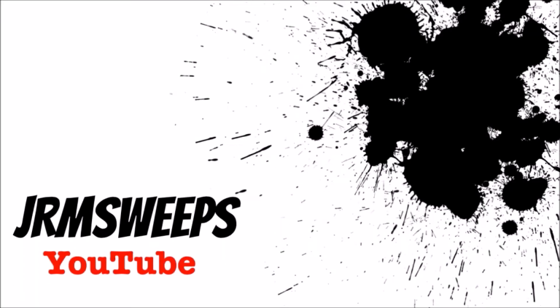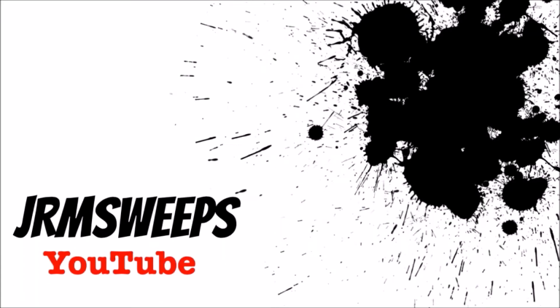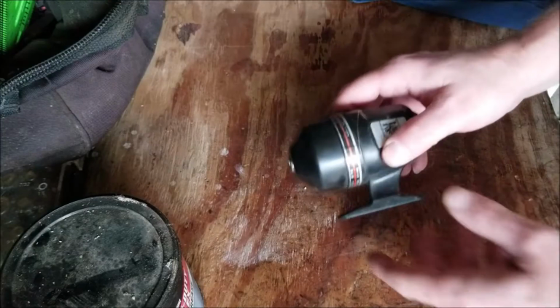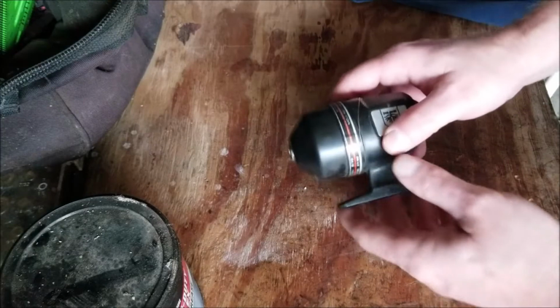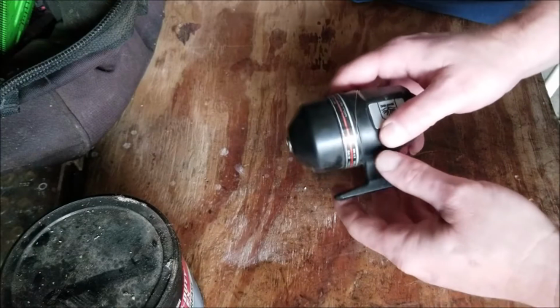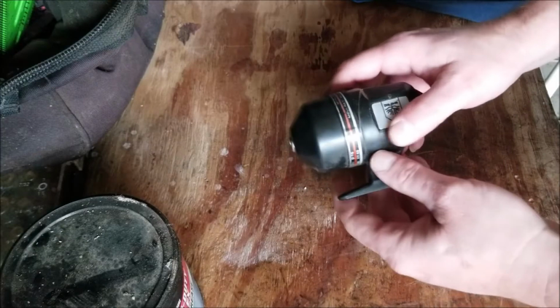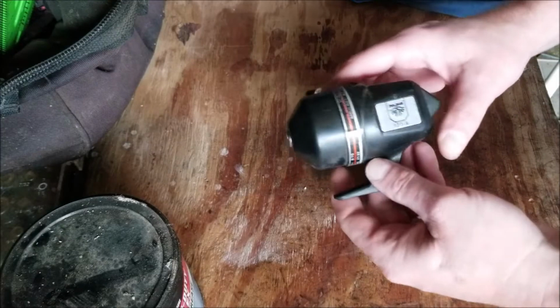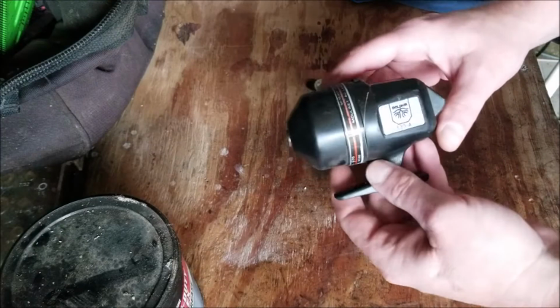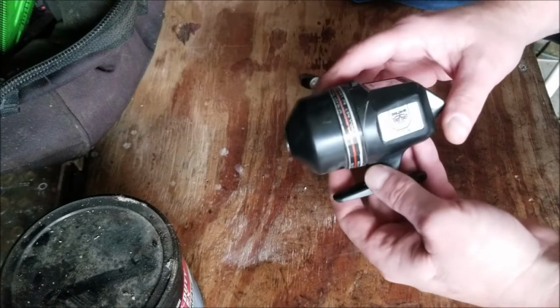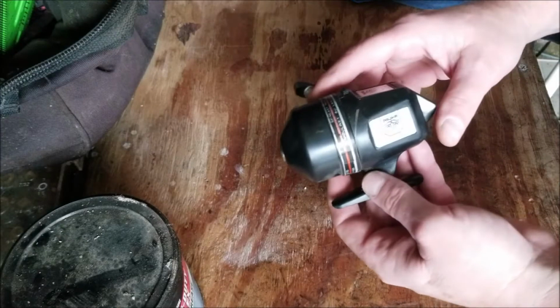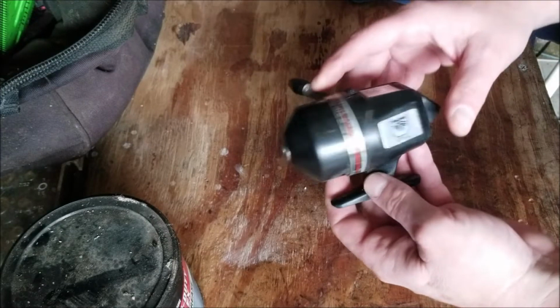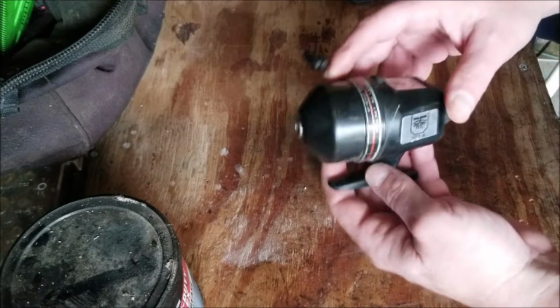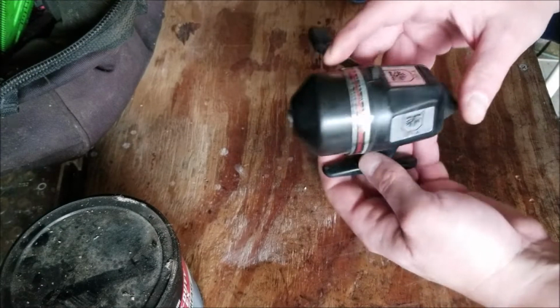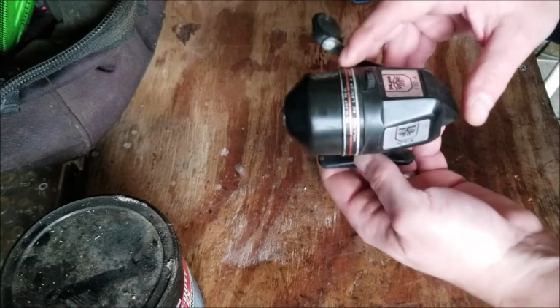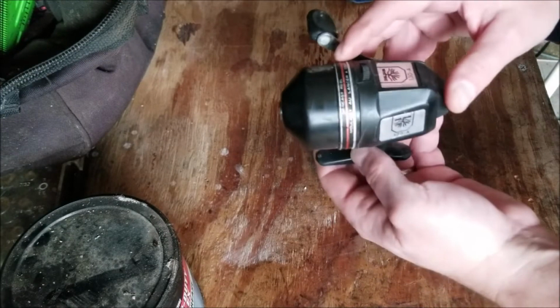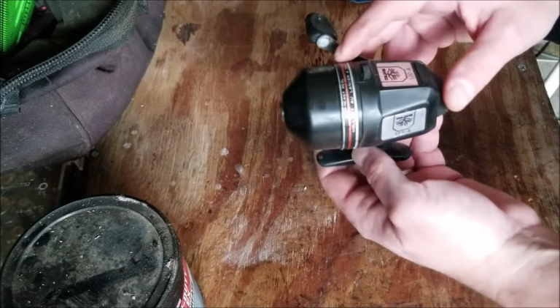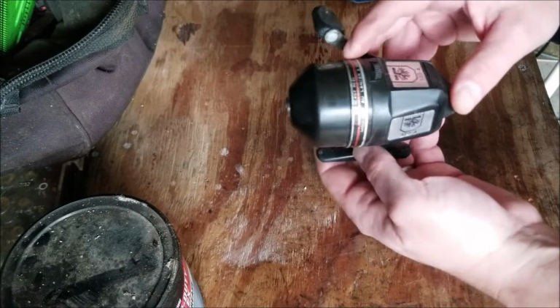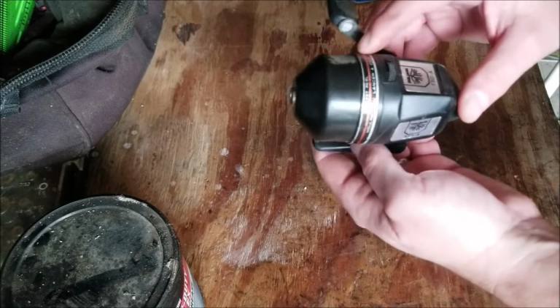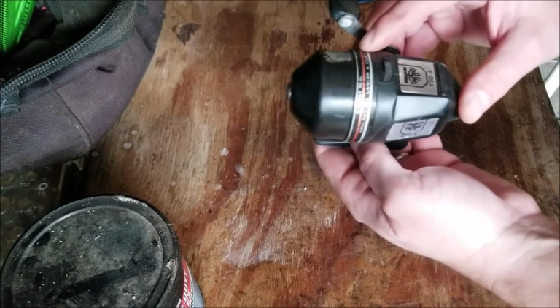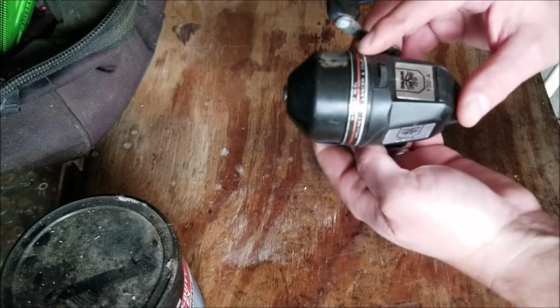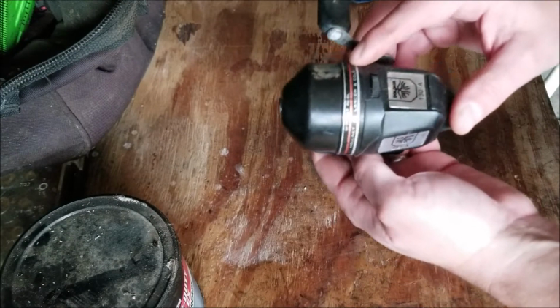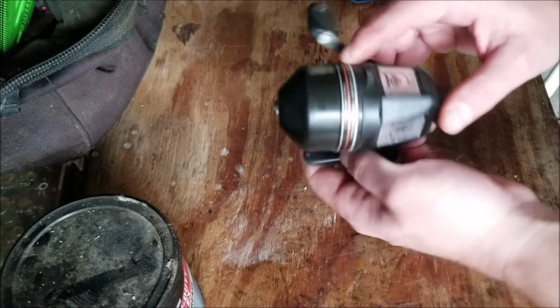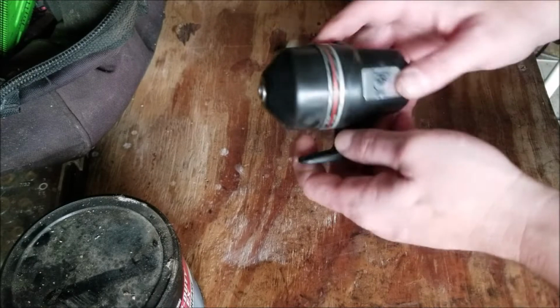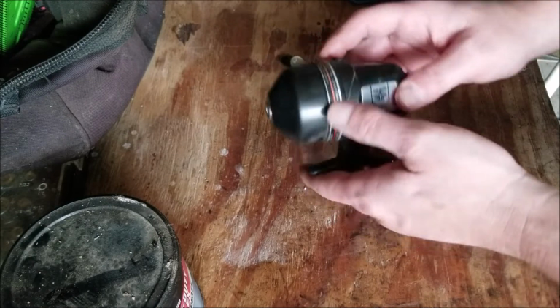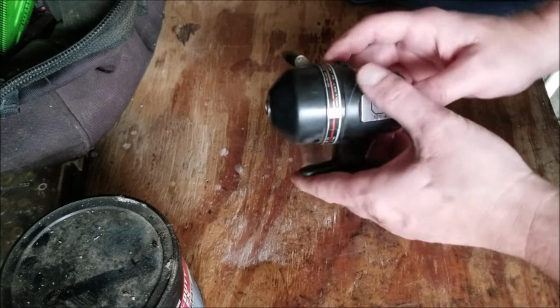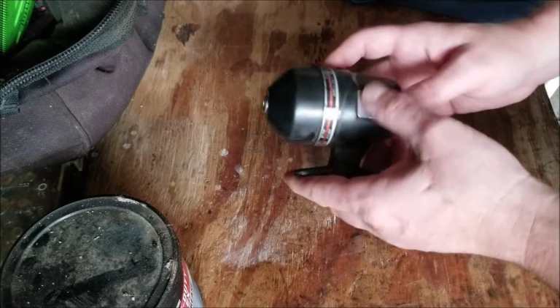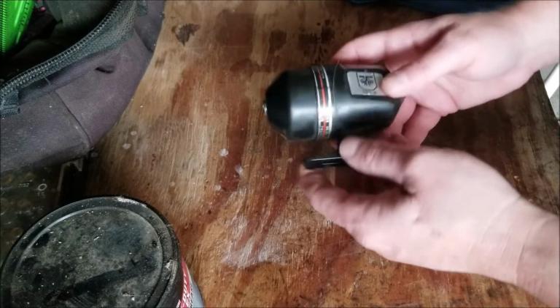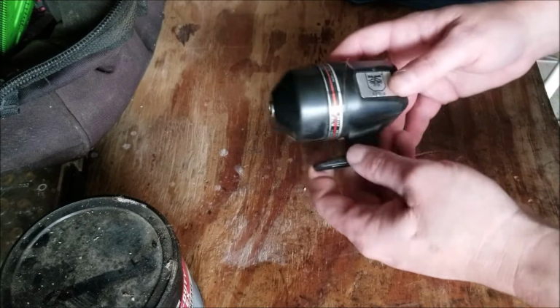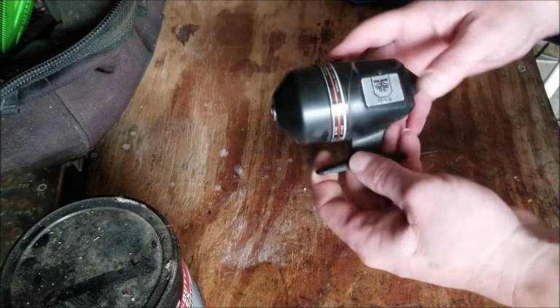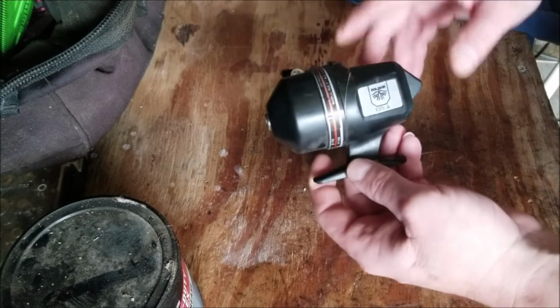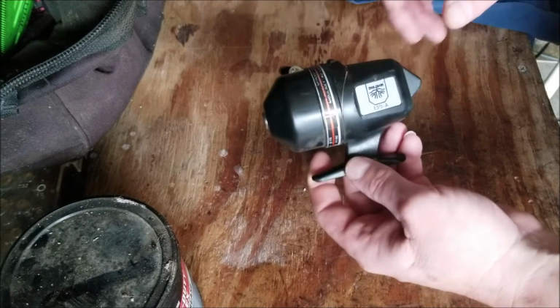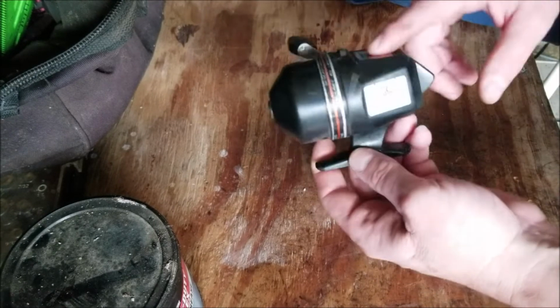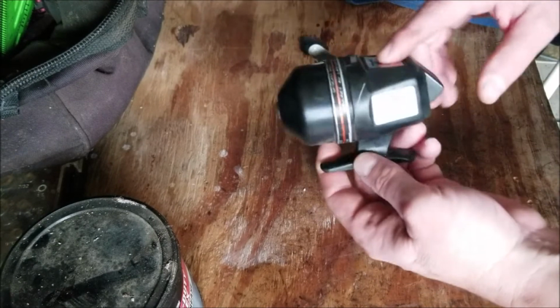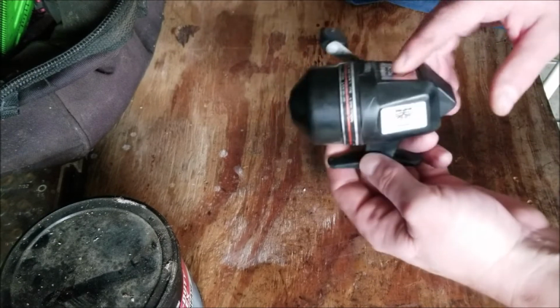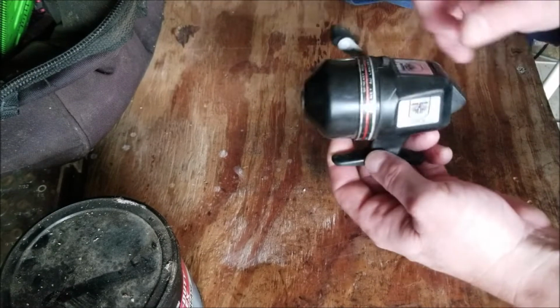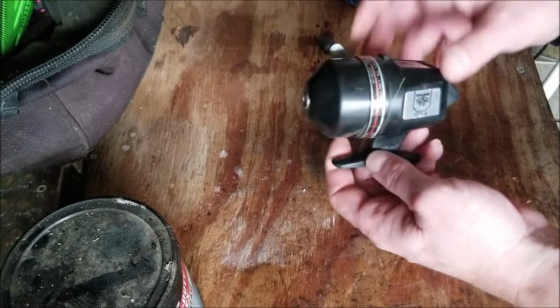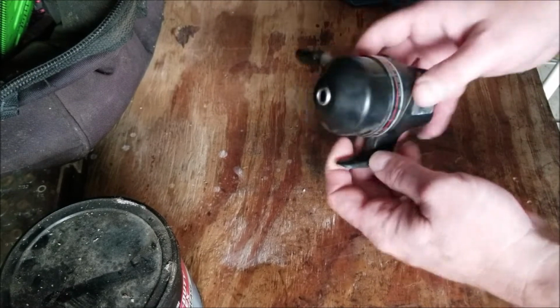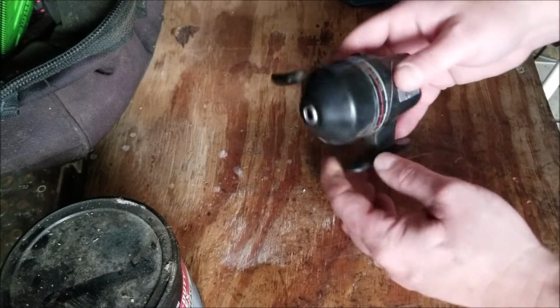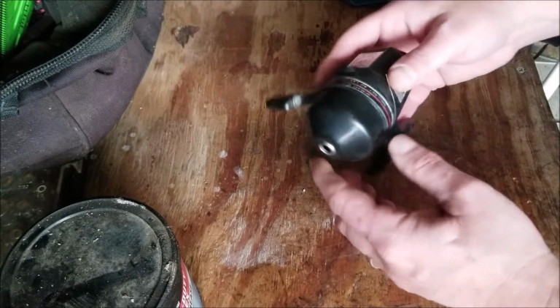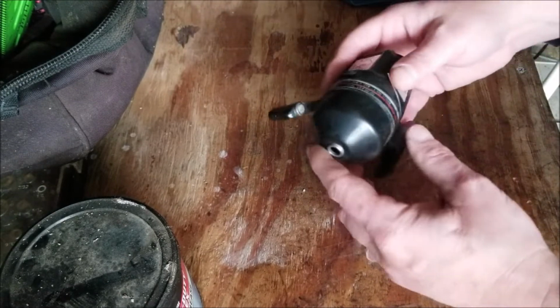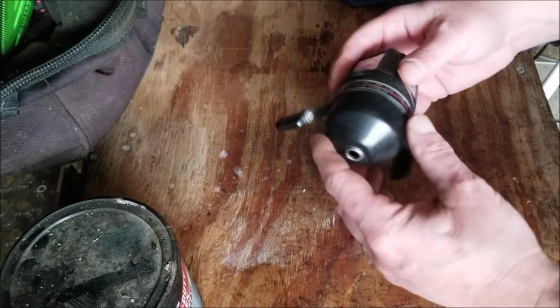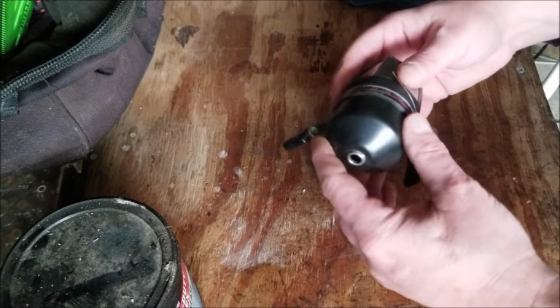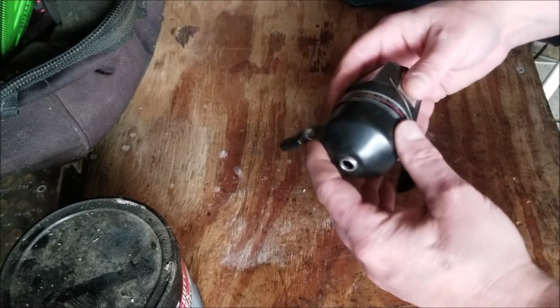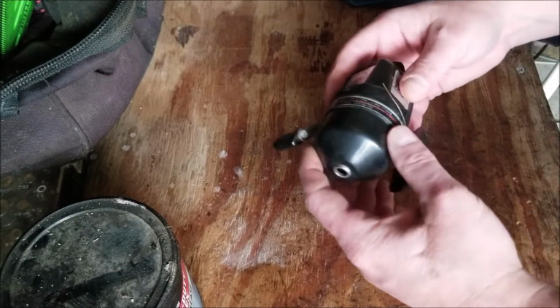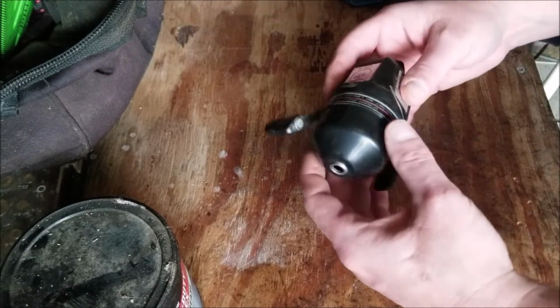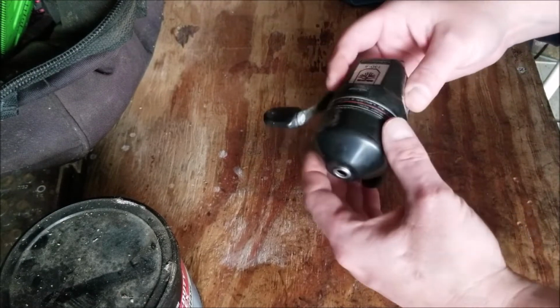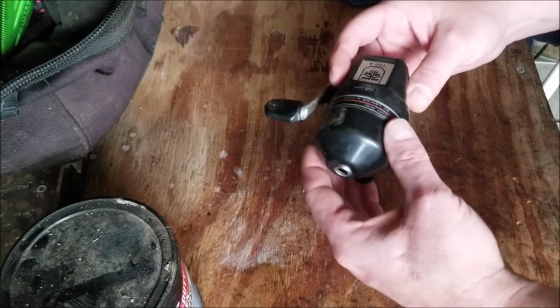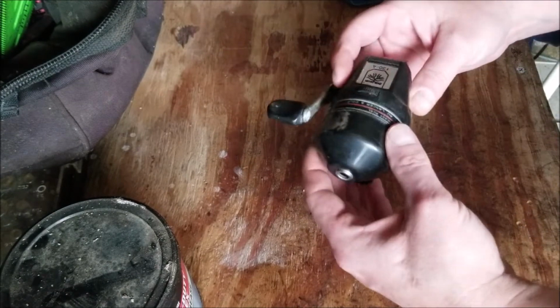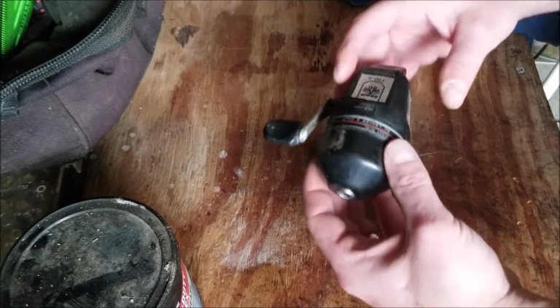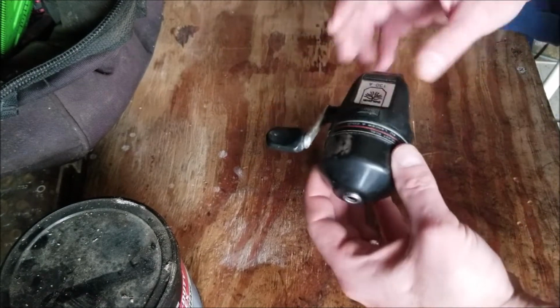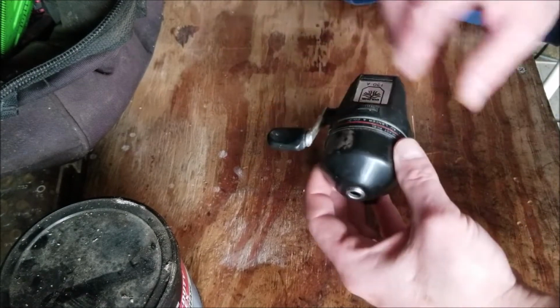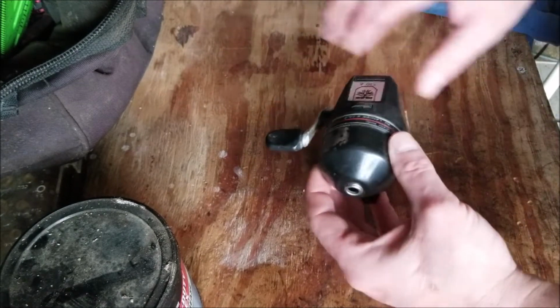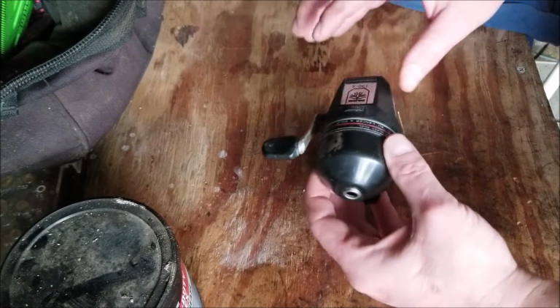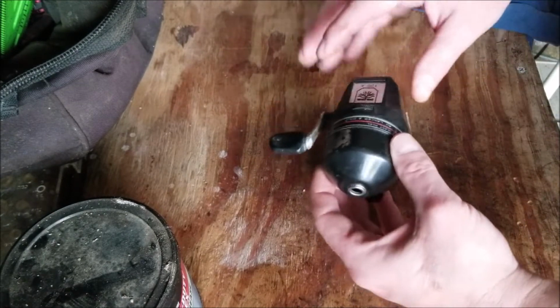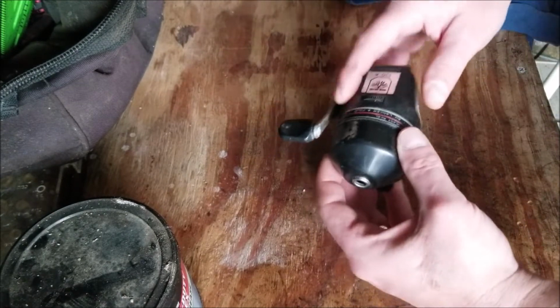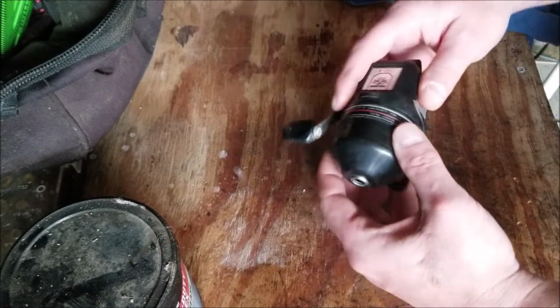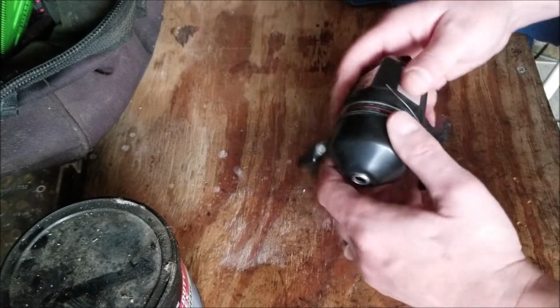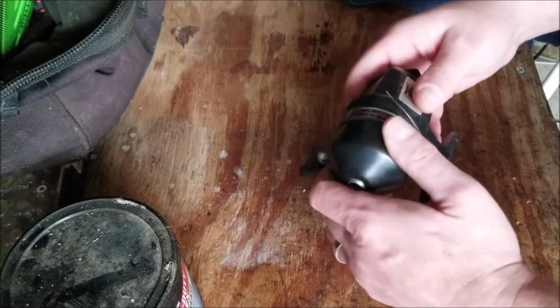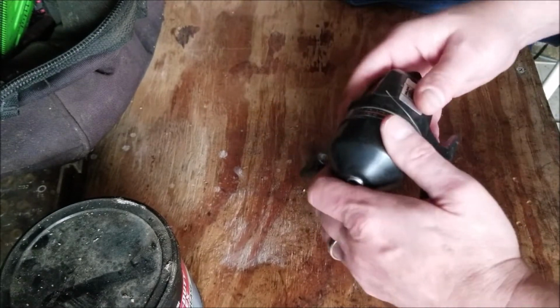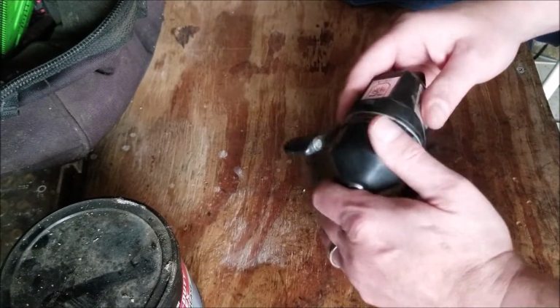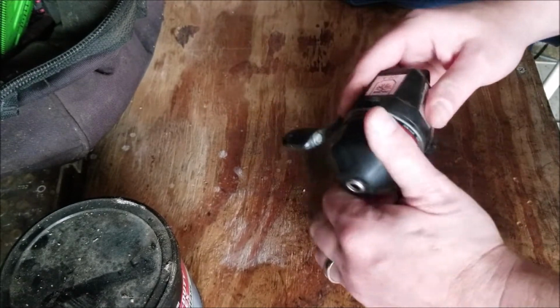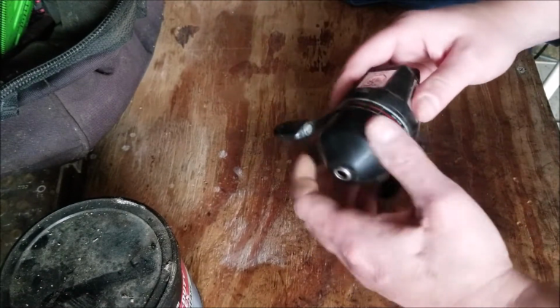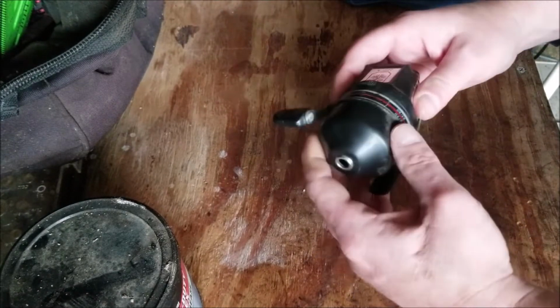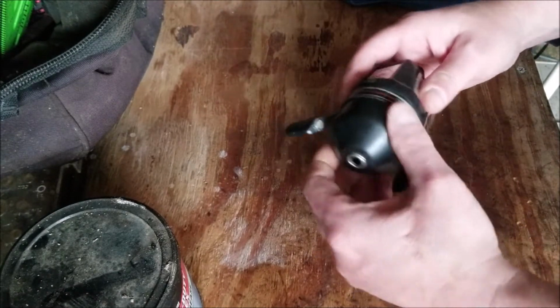Welcome to JRM Sweeps. I have a Dolphin 130A spin cast reel here that we're going to take apart, clean up, and put back together.